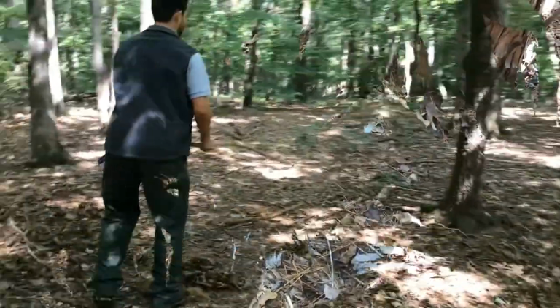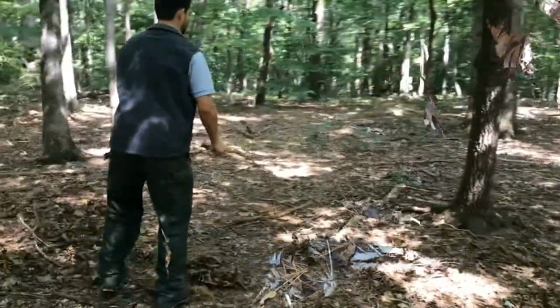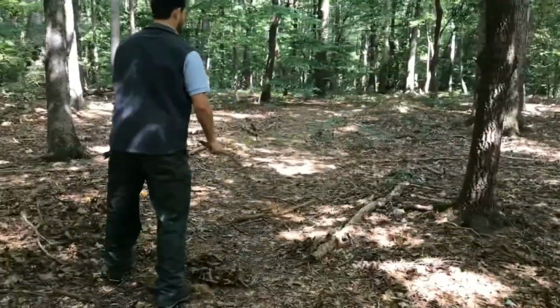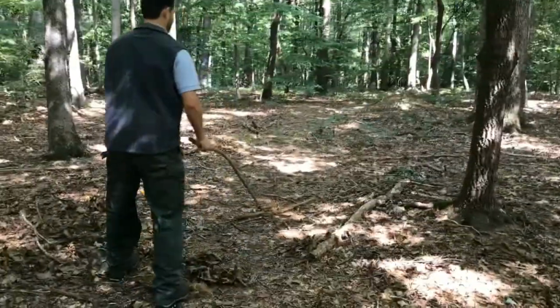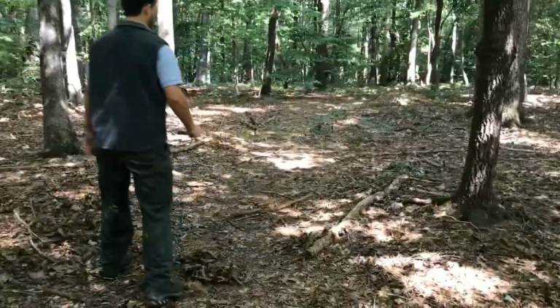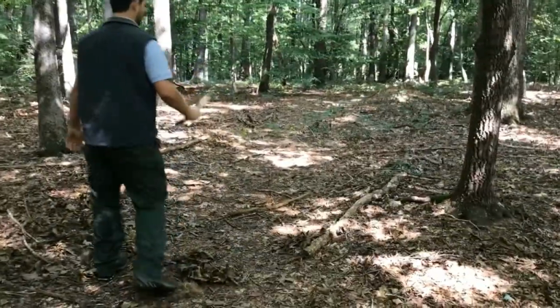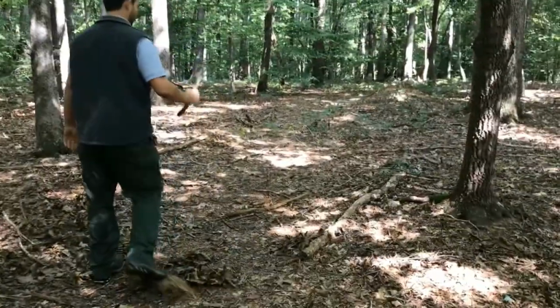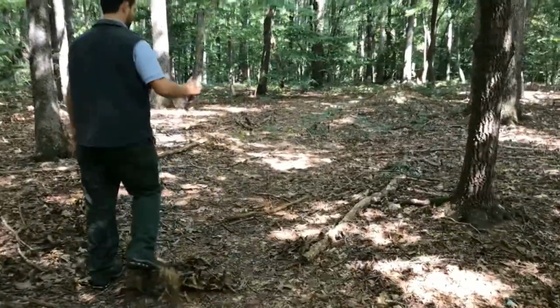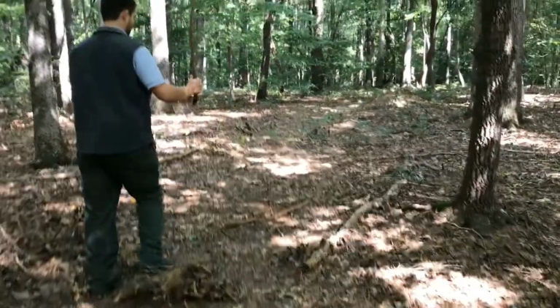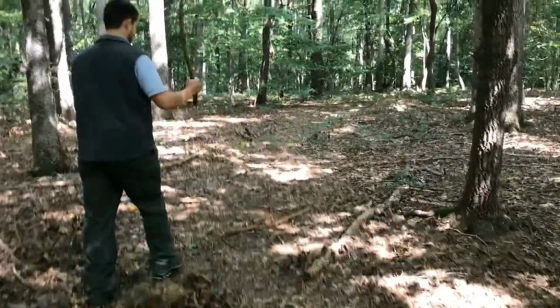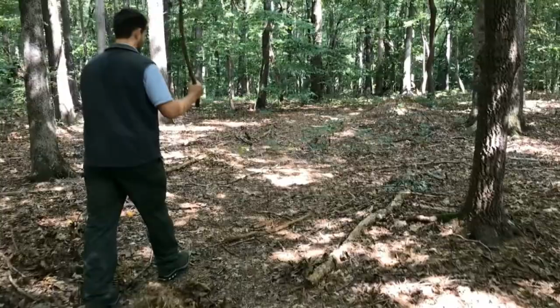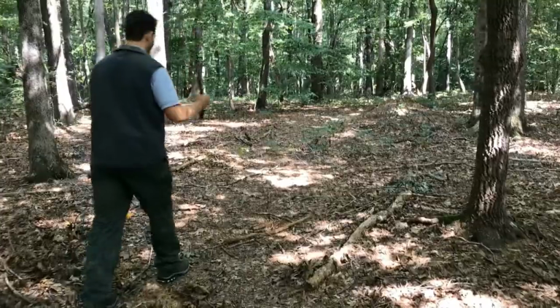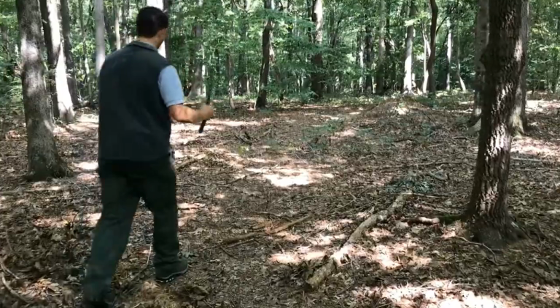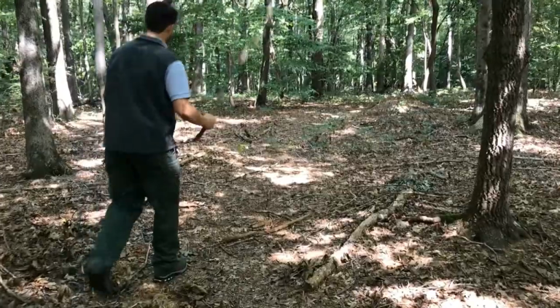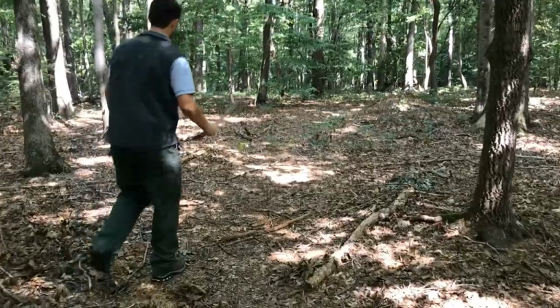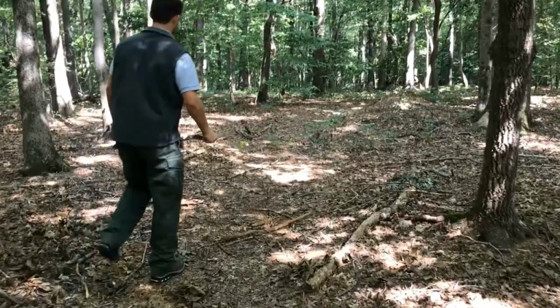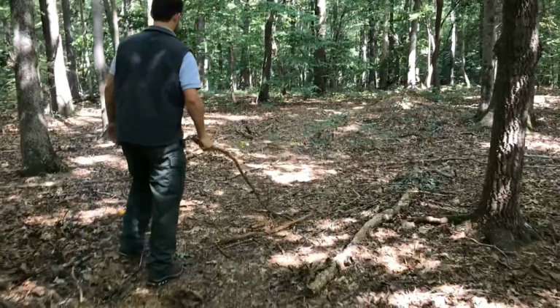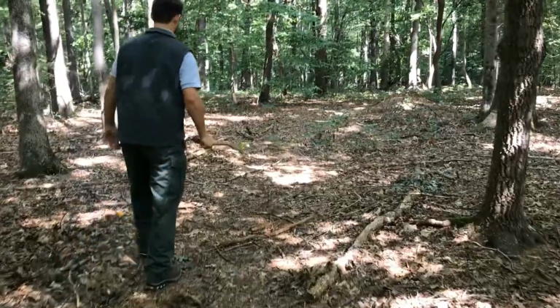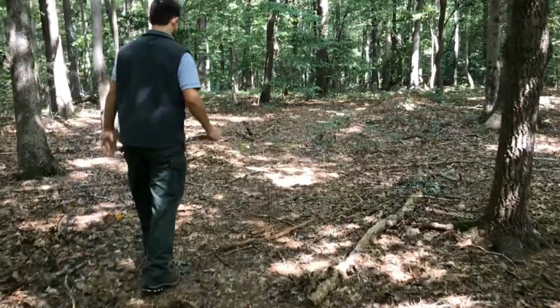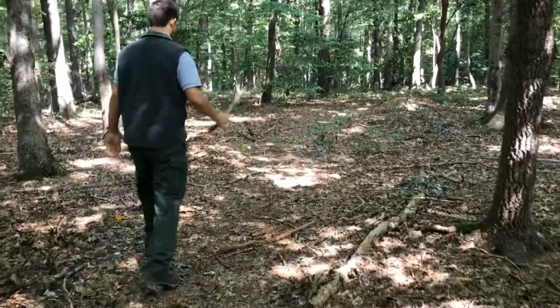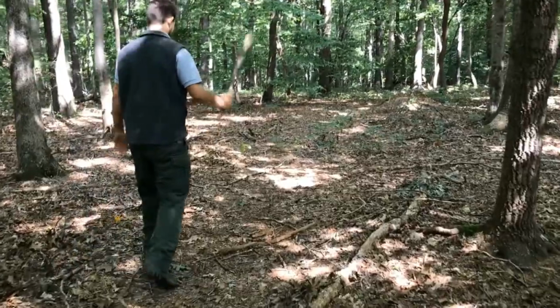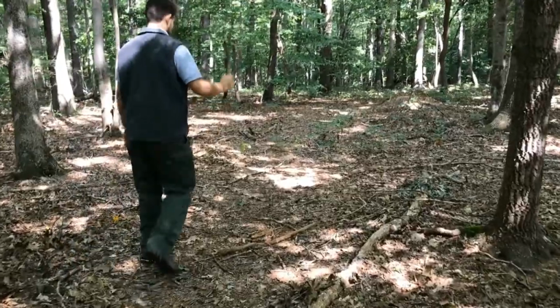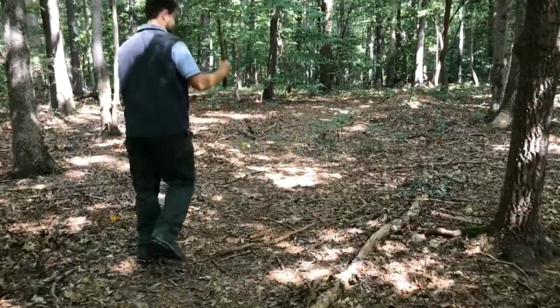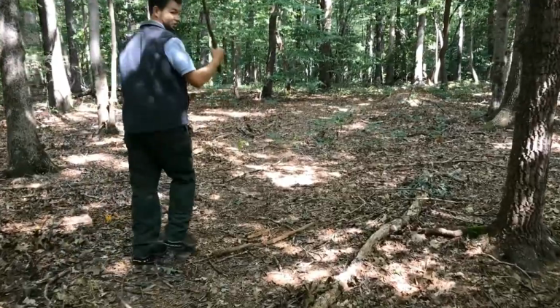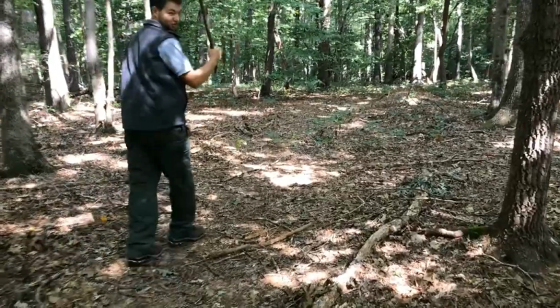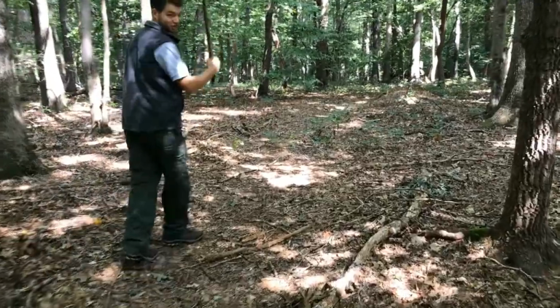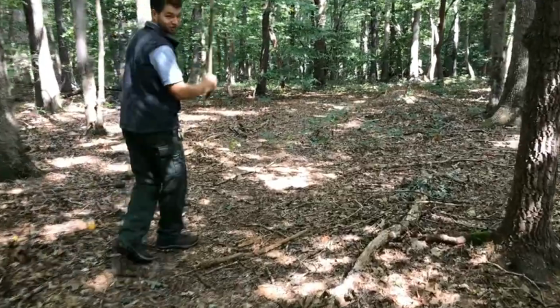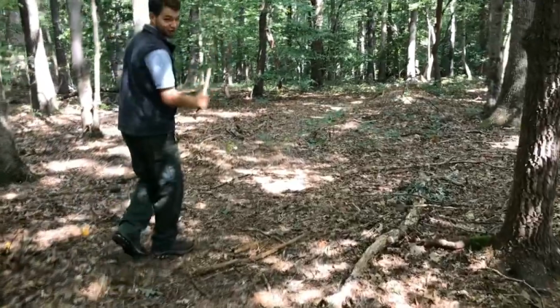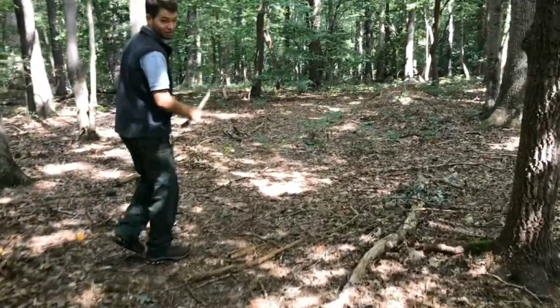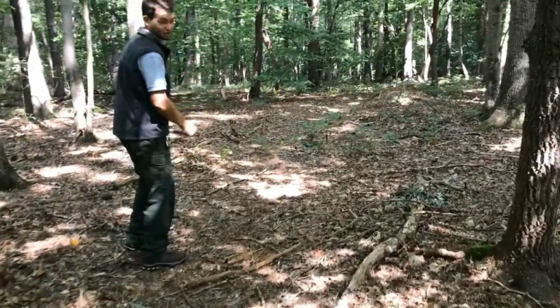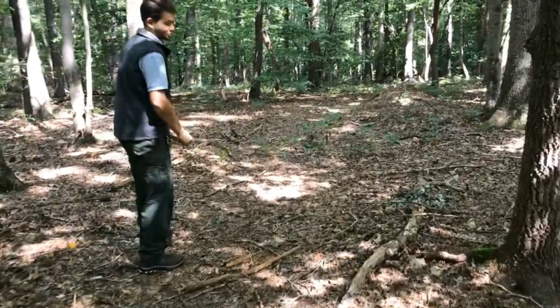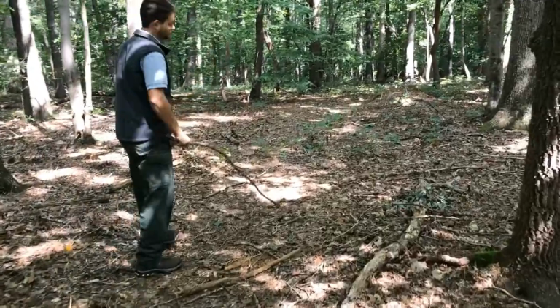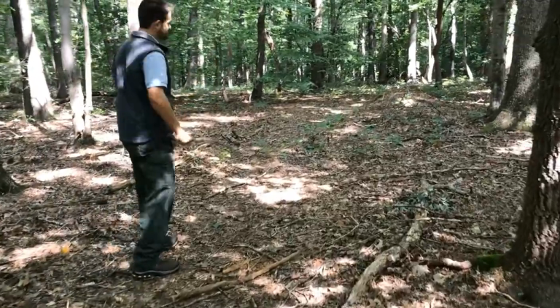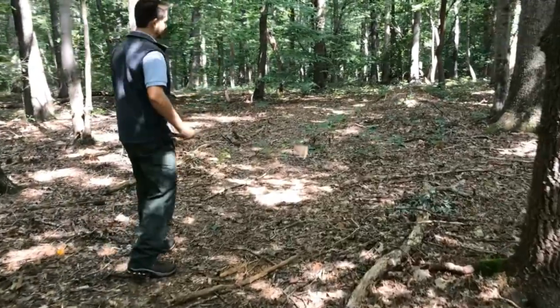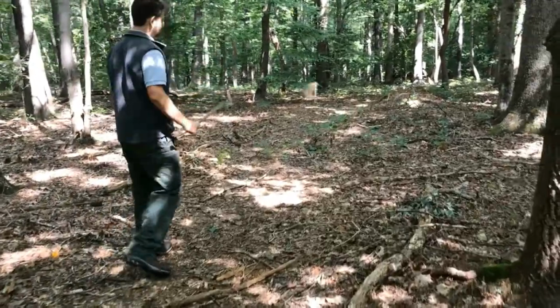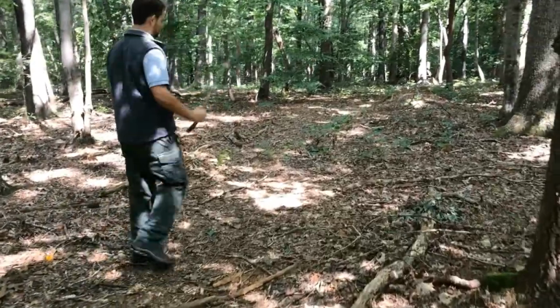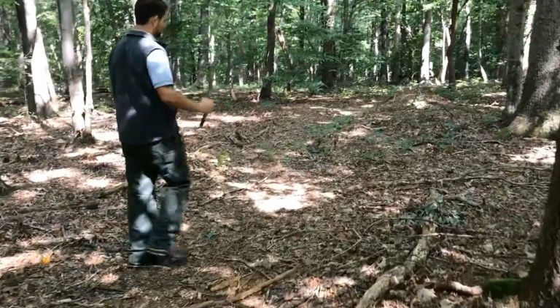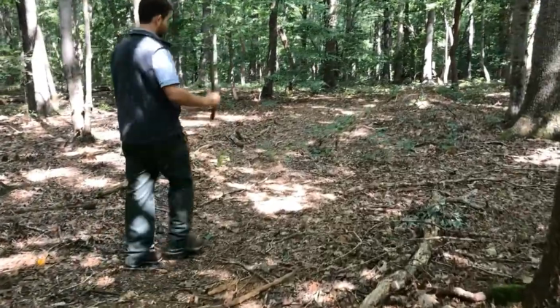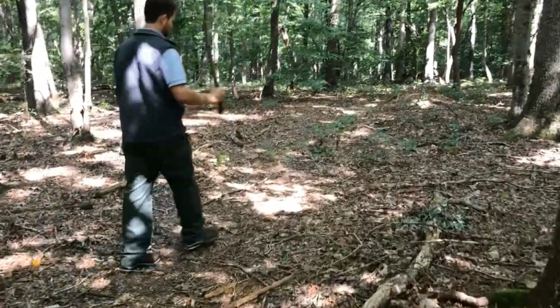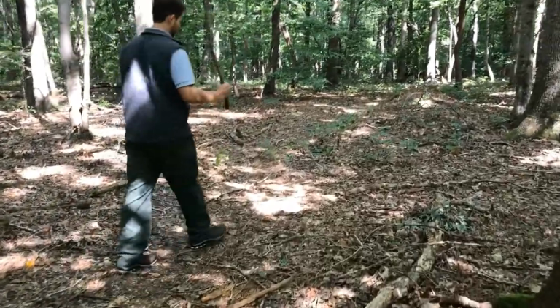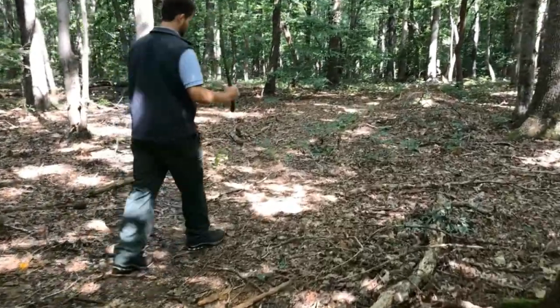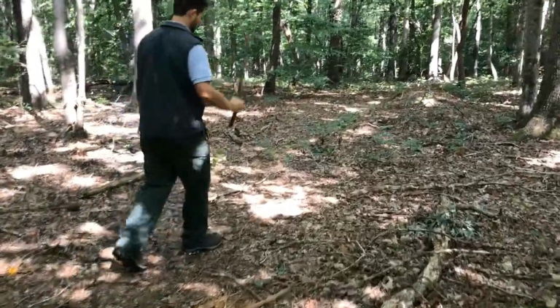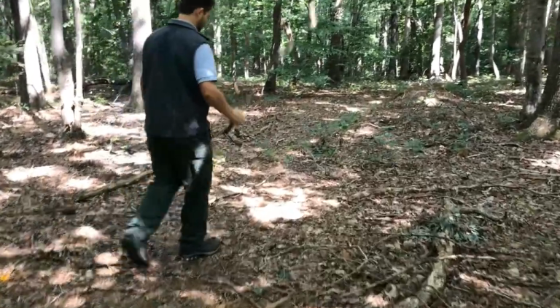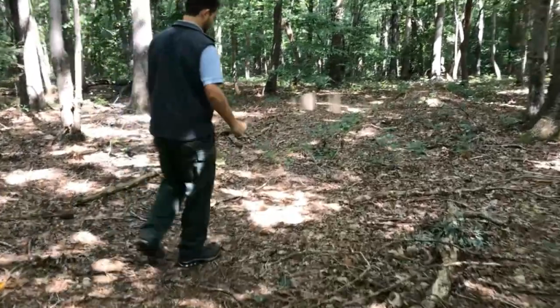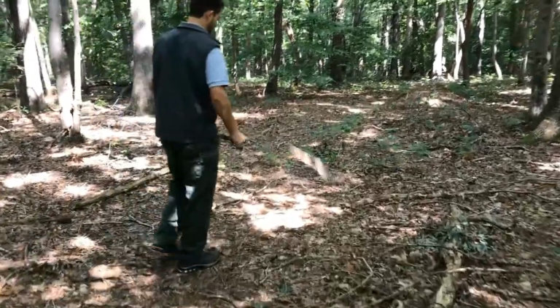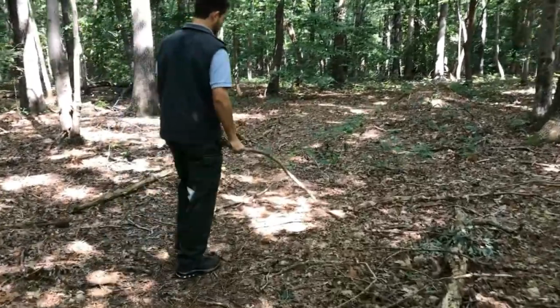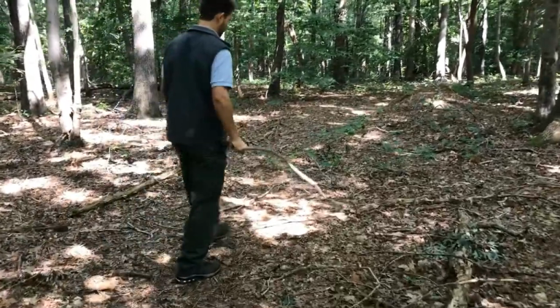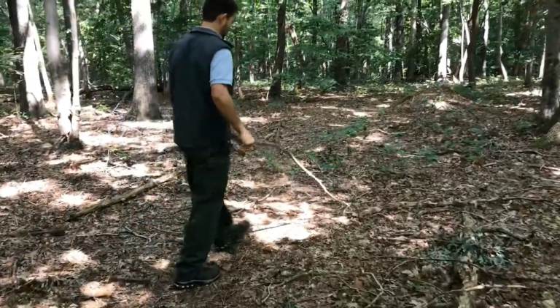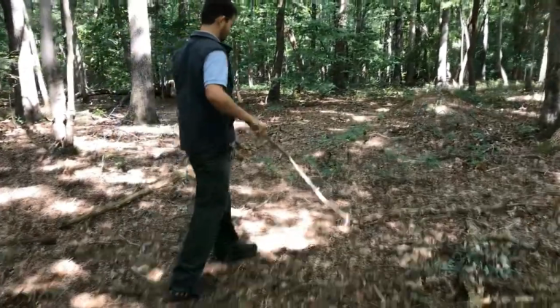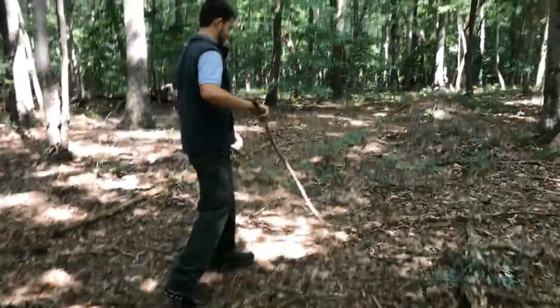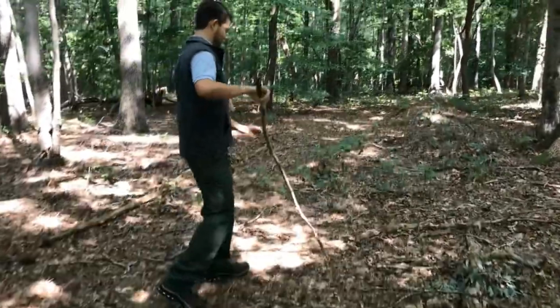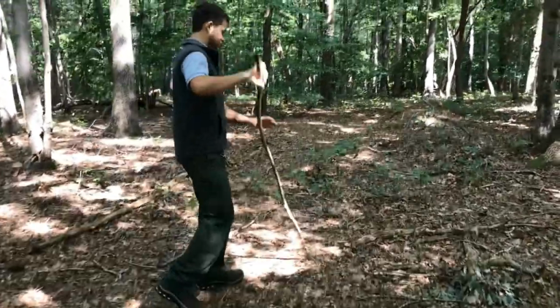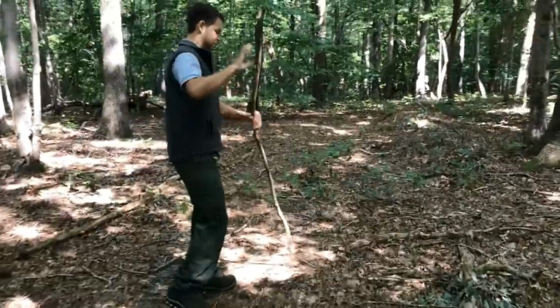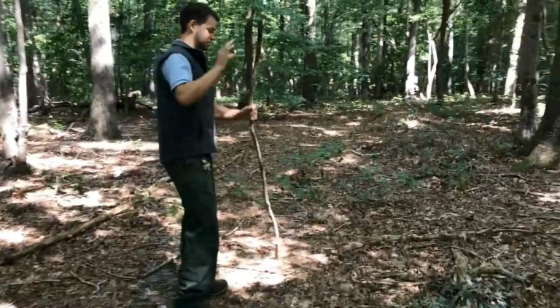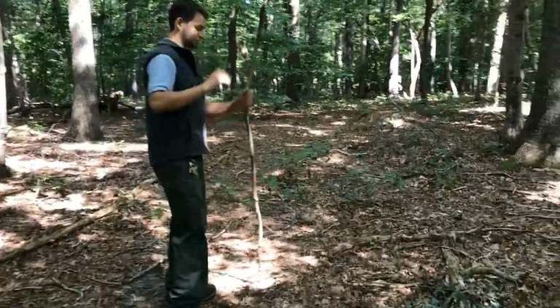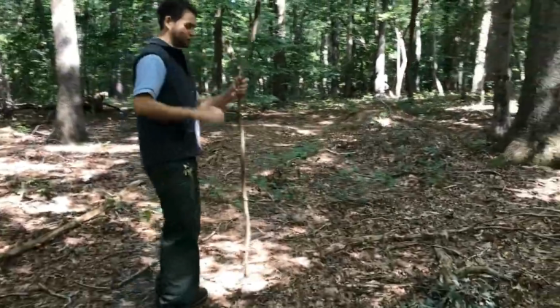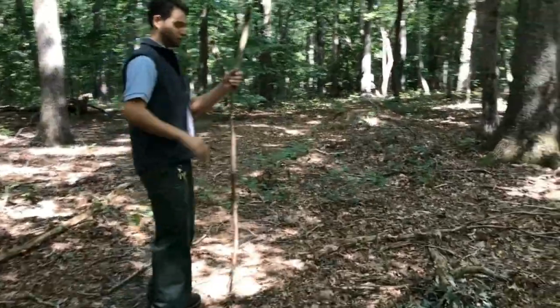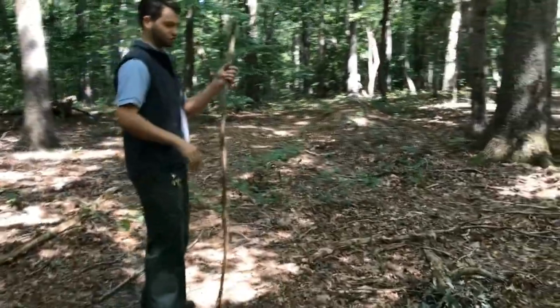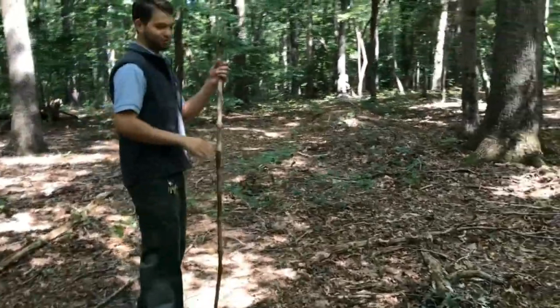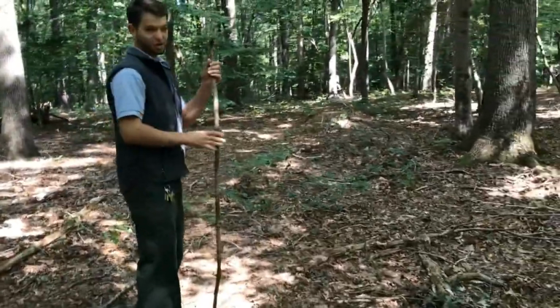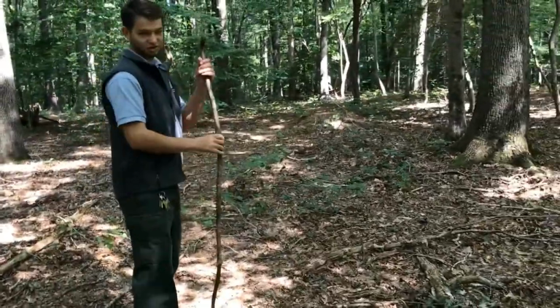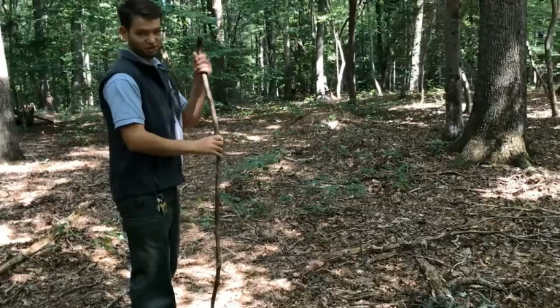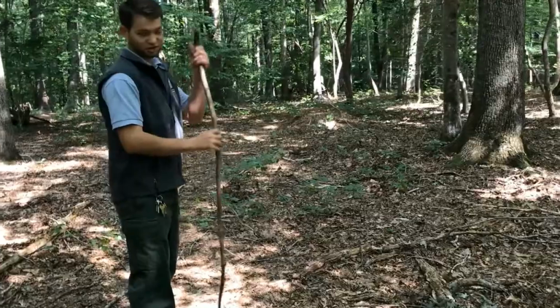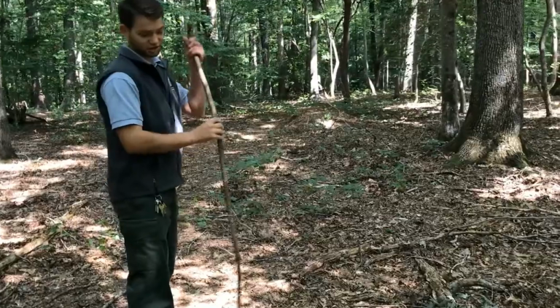Another good thing about a walking stick in the woods, especially this time of year with spiders, is you can use it as what I like to call a spider stick.